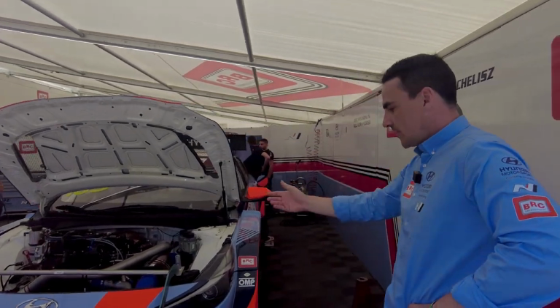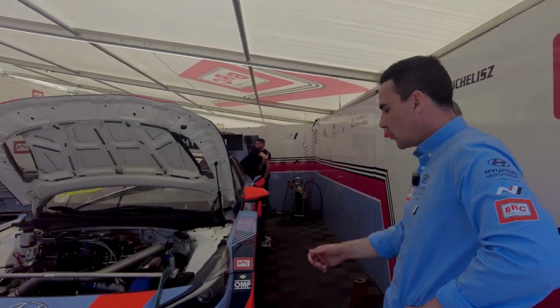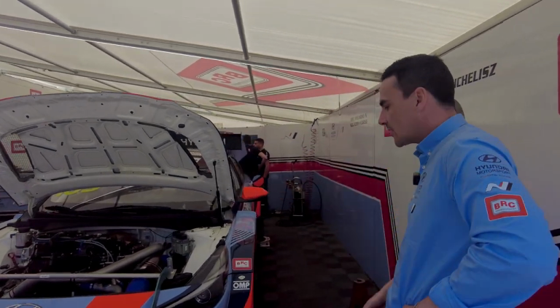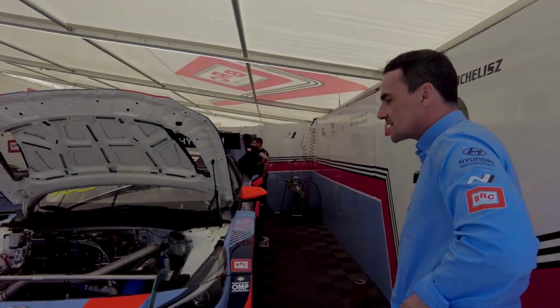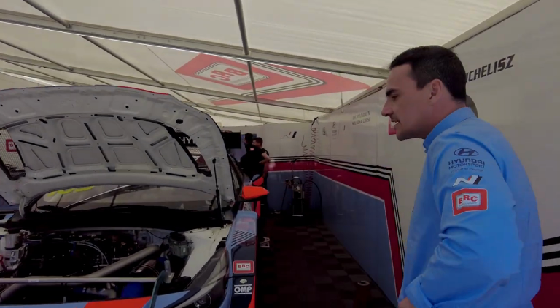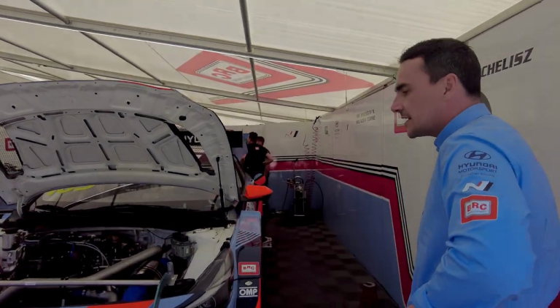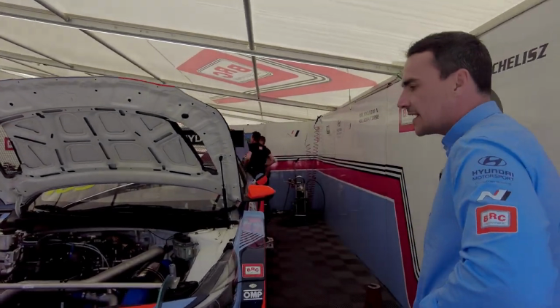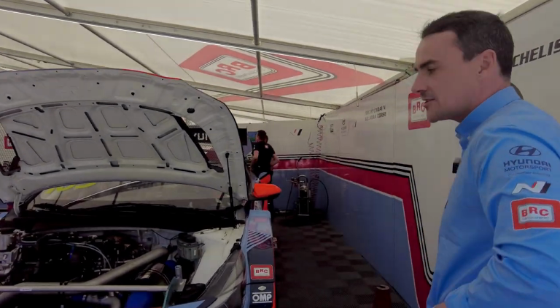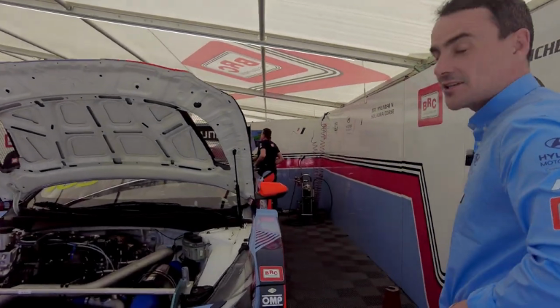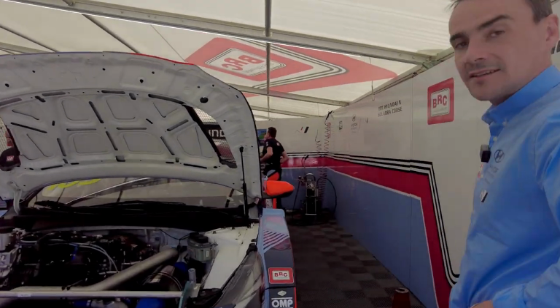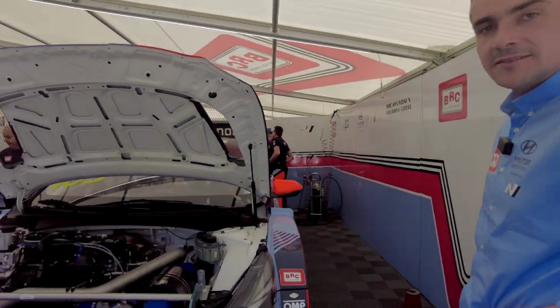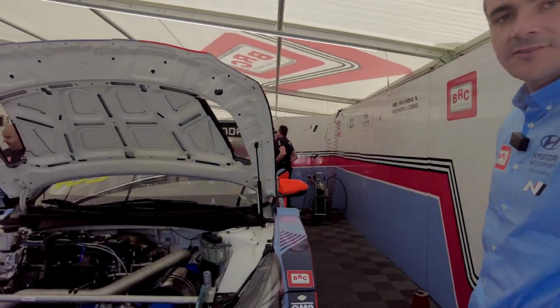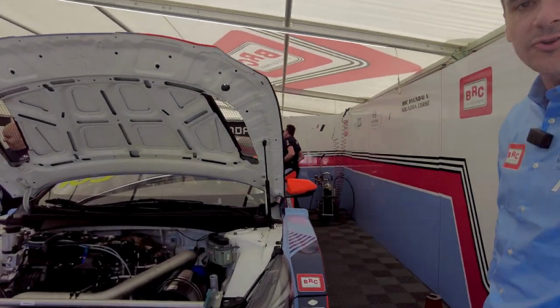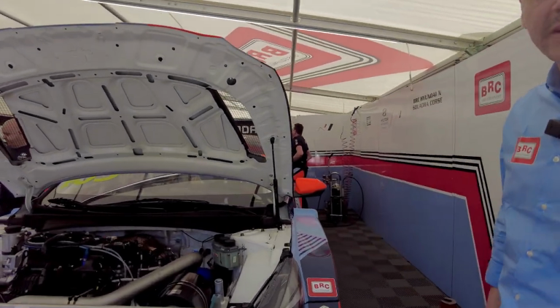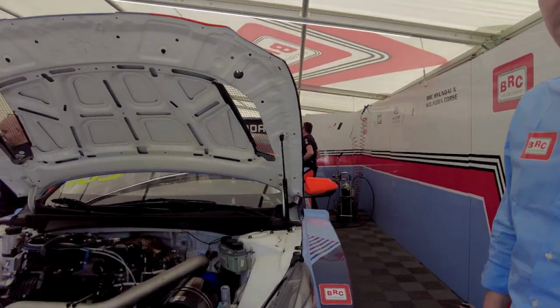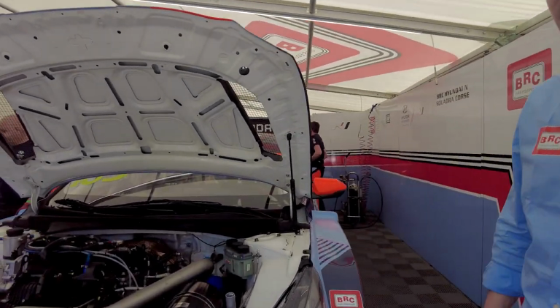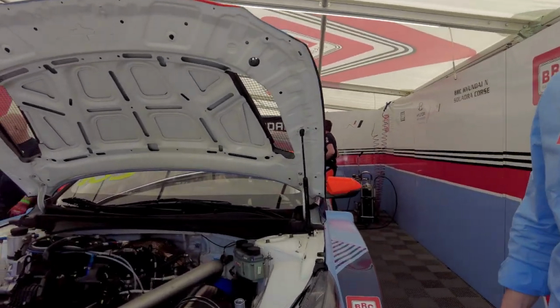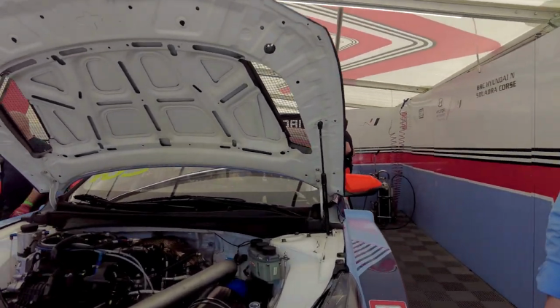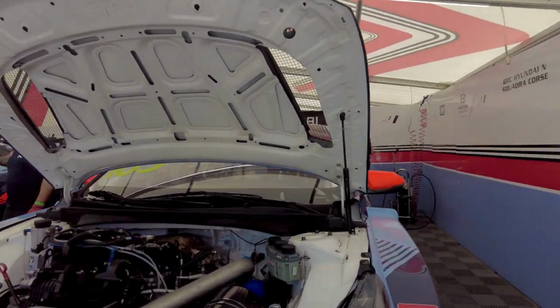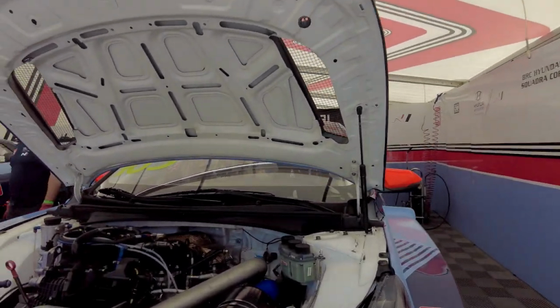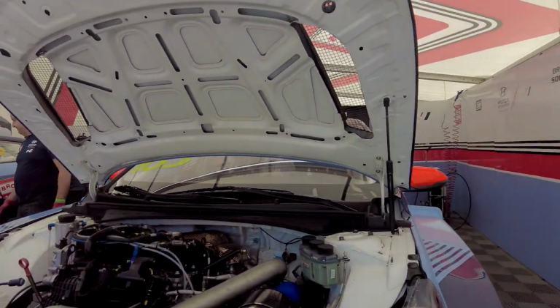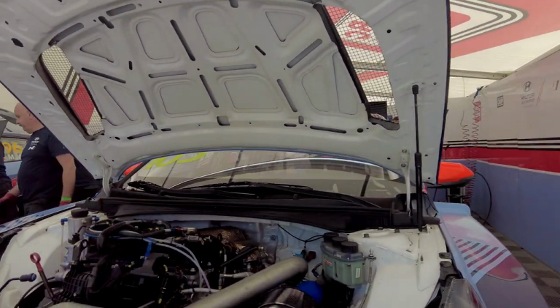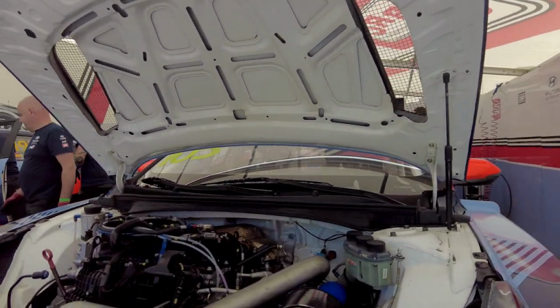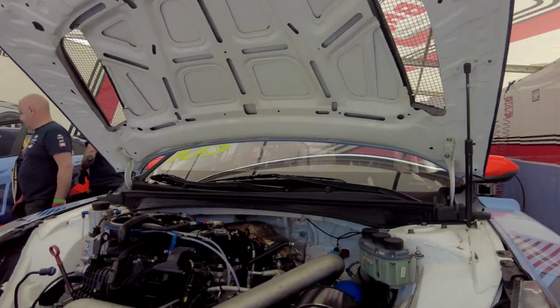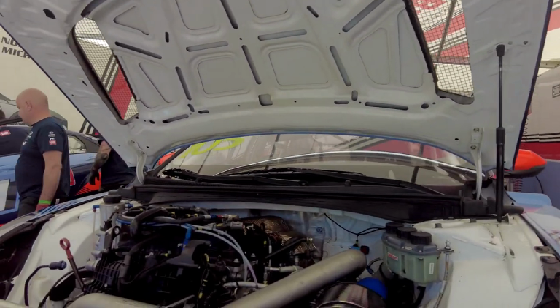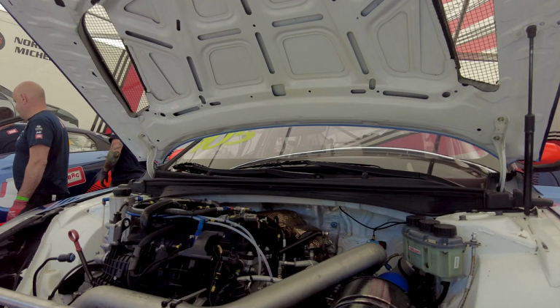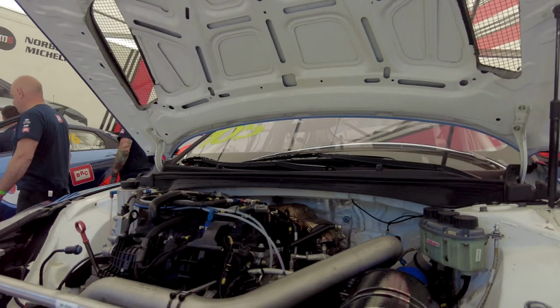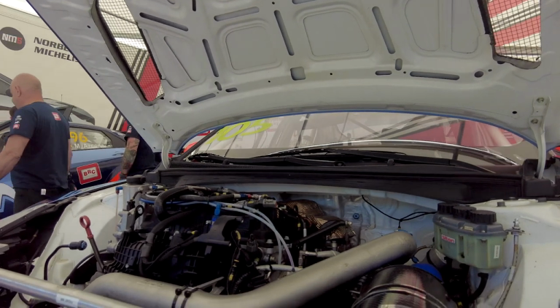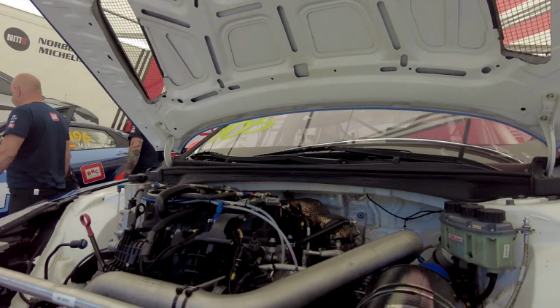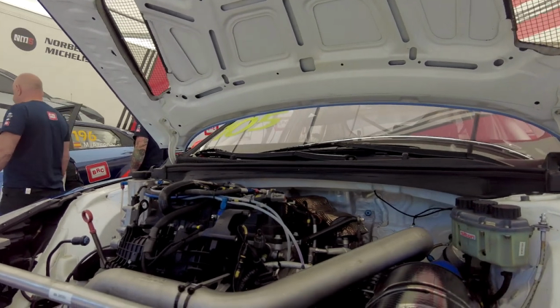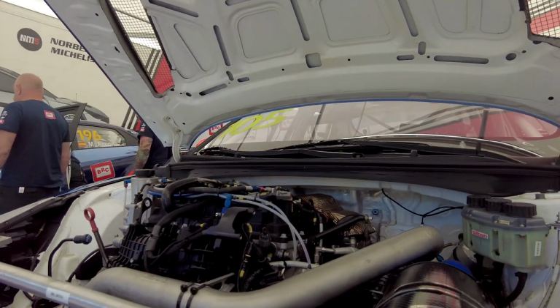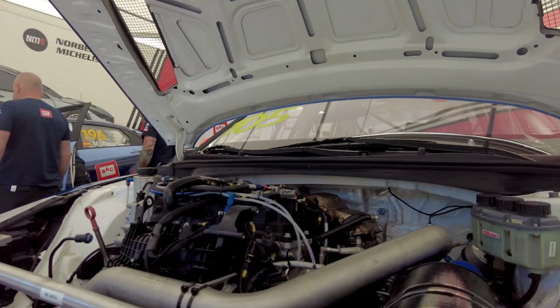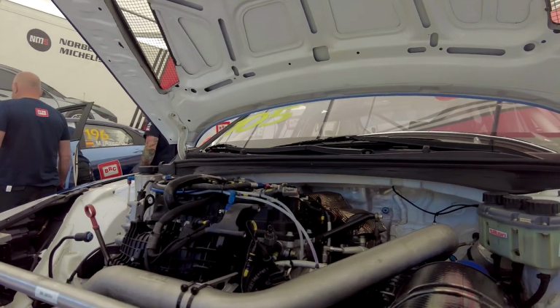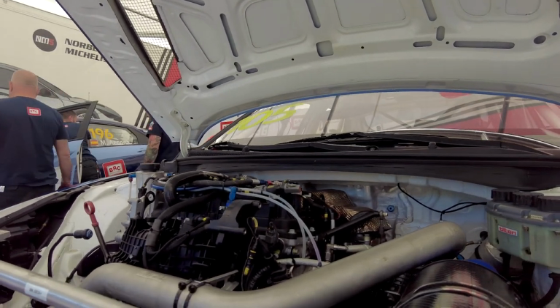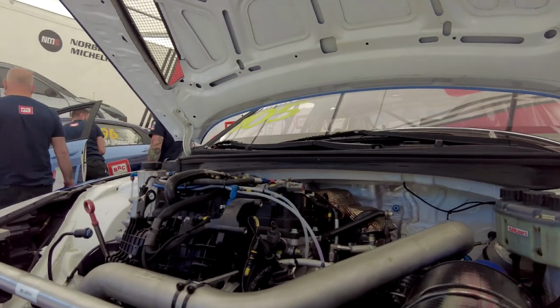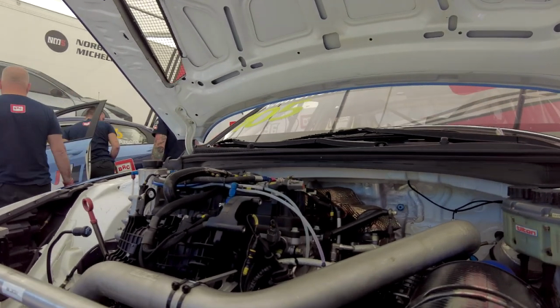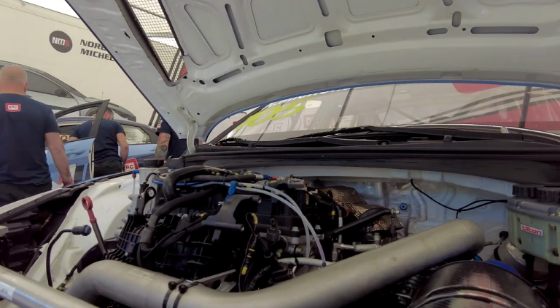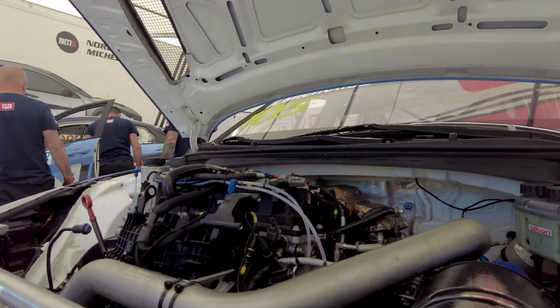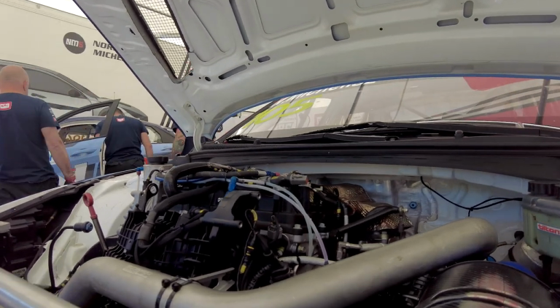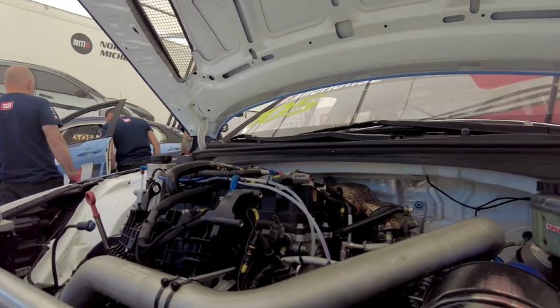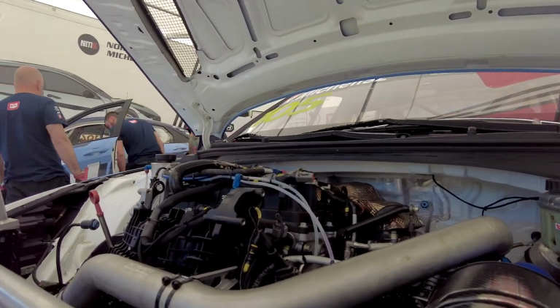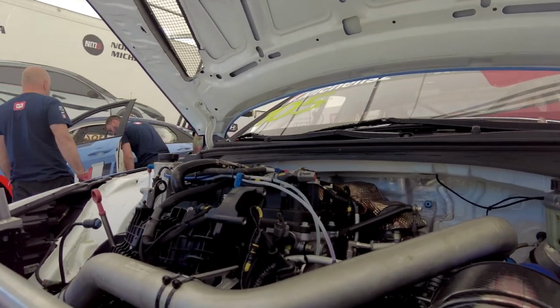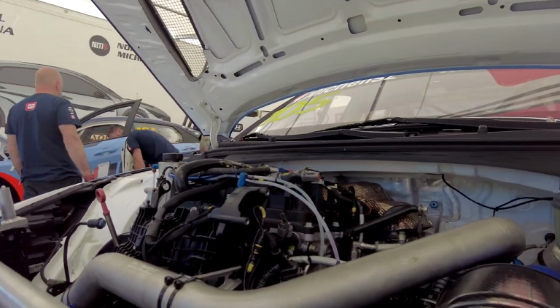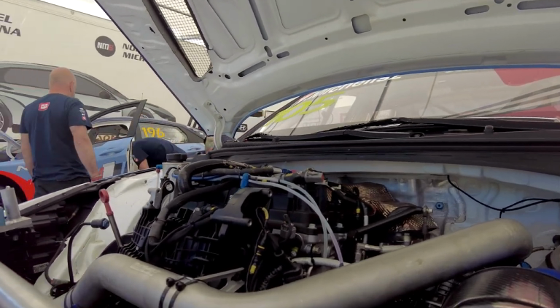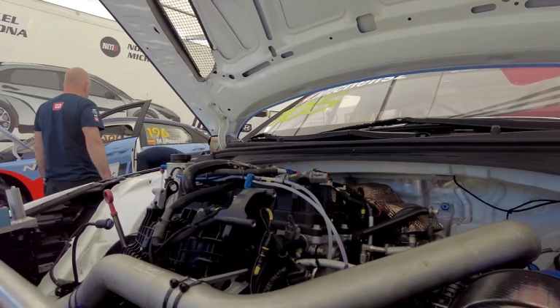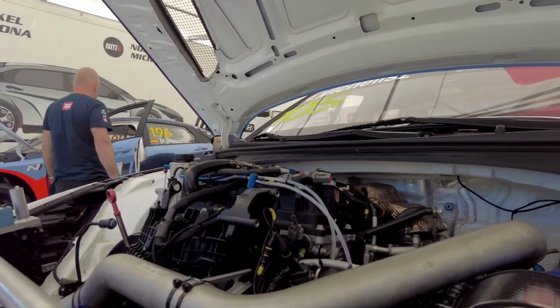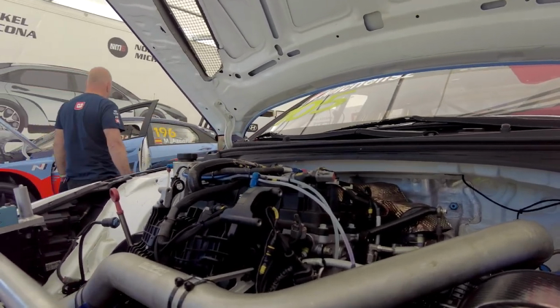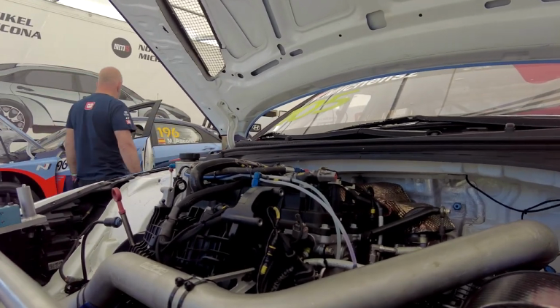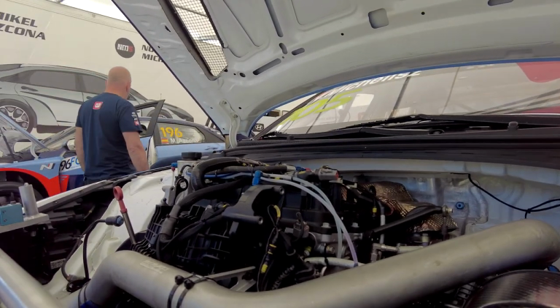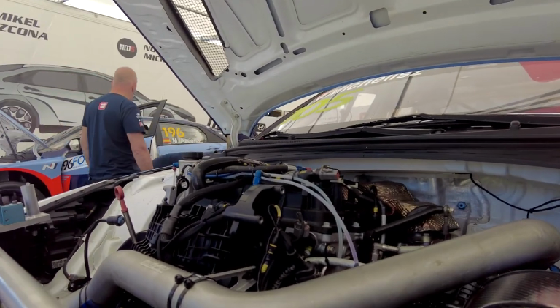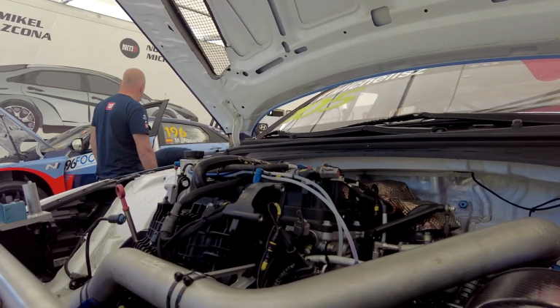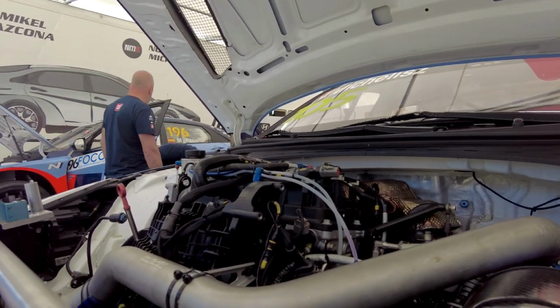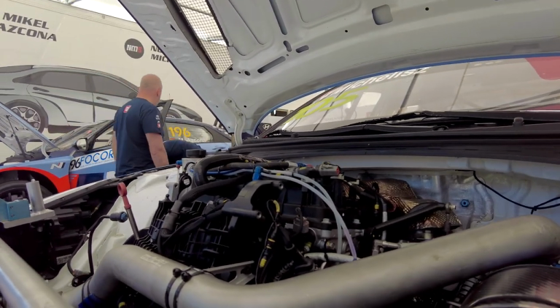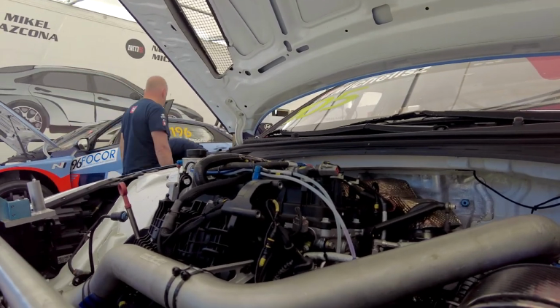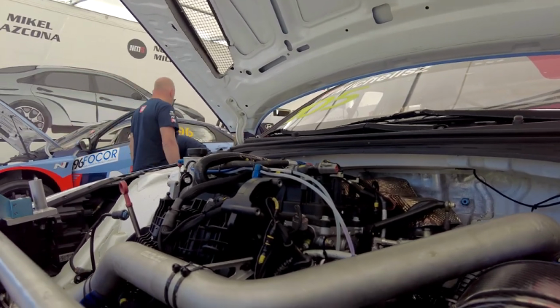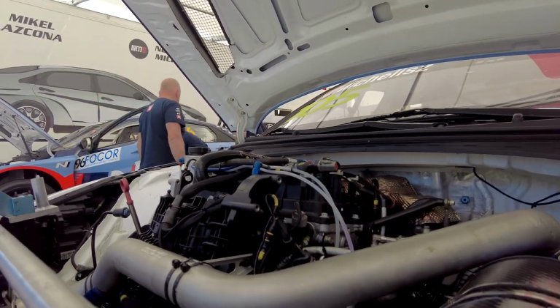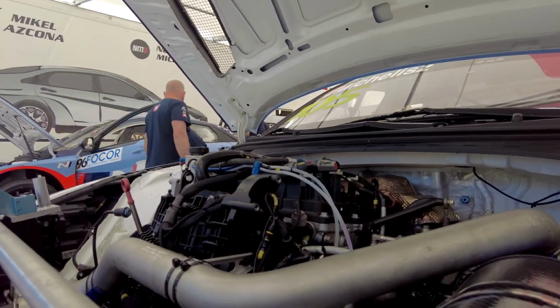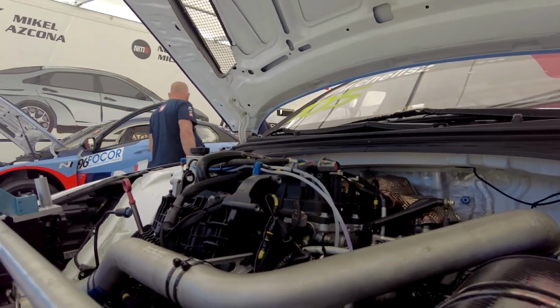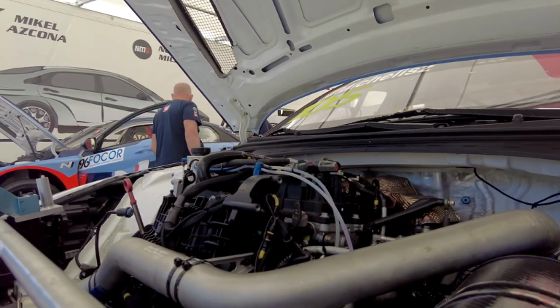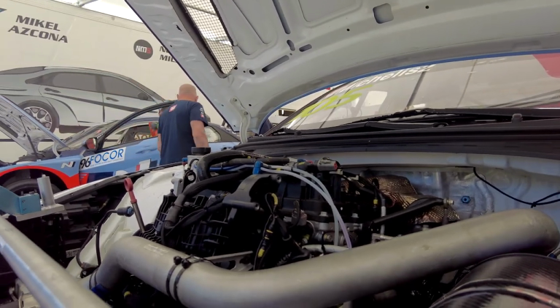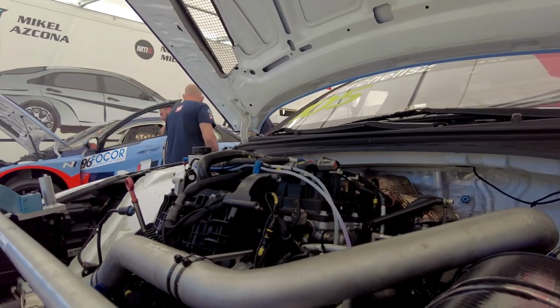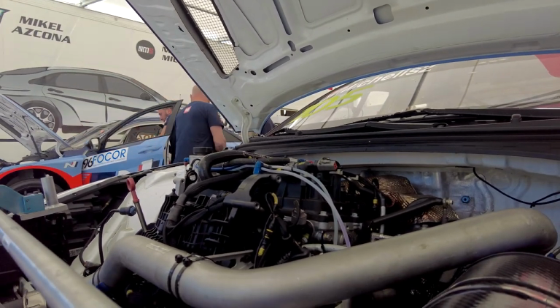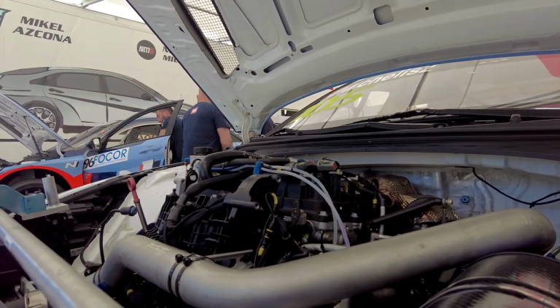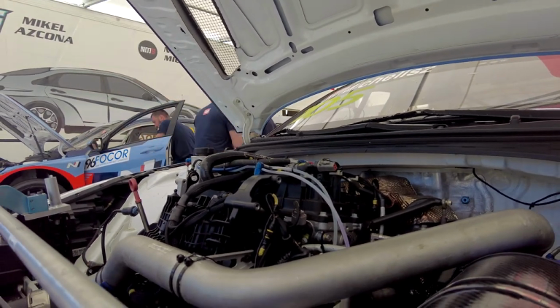You can see the engine — to be honest, not much to see. It's a two-litre turbocharged engine.